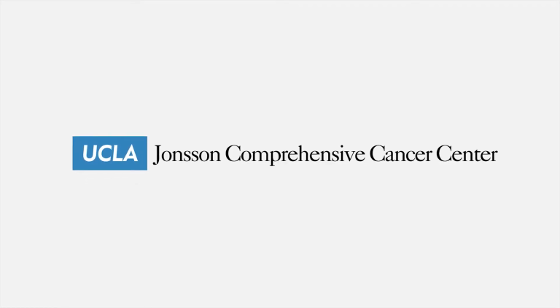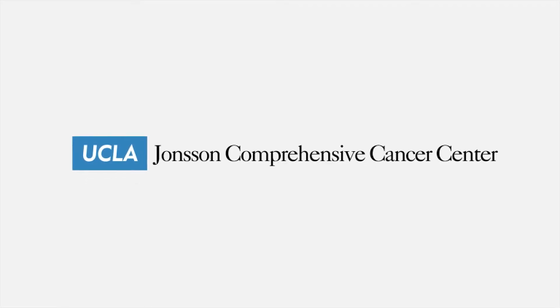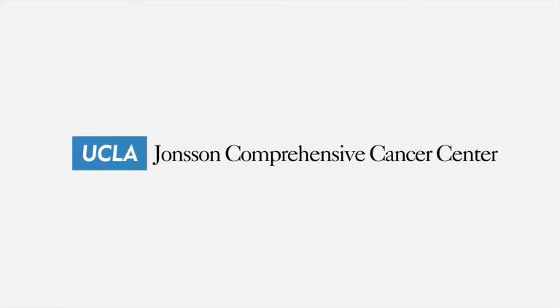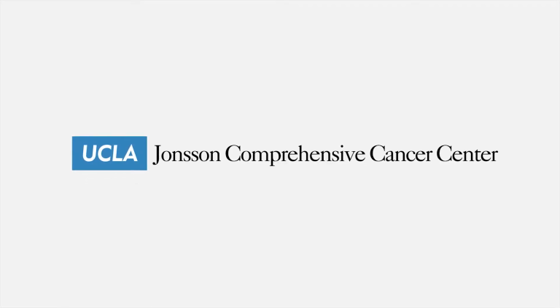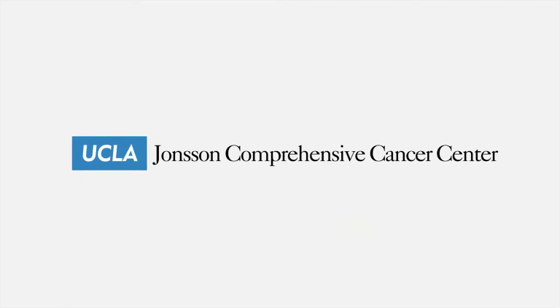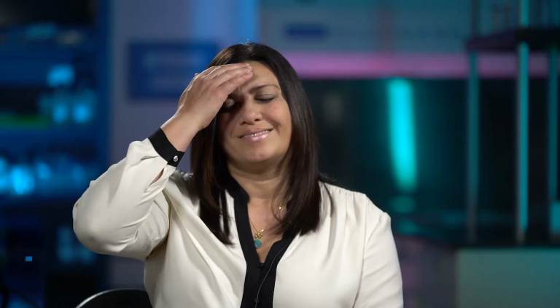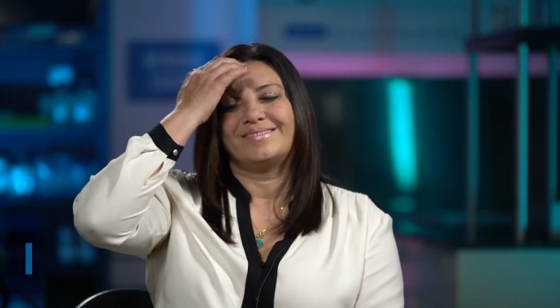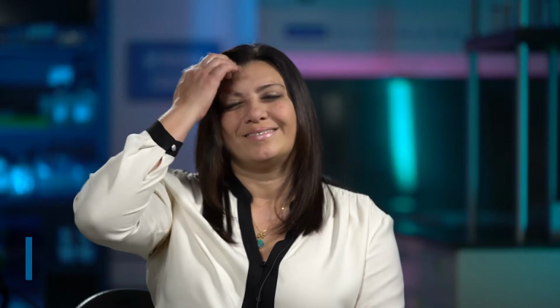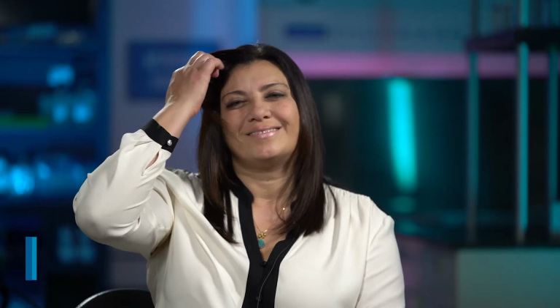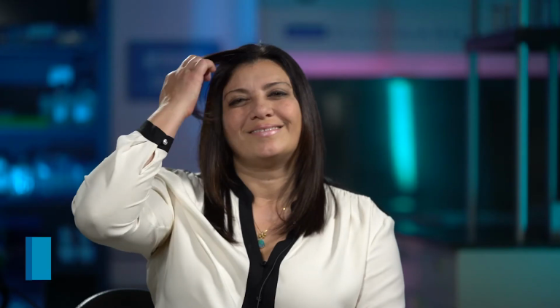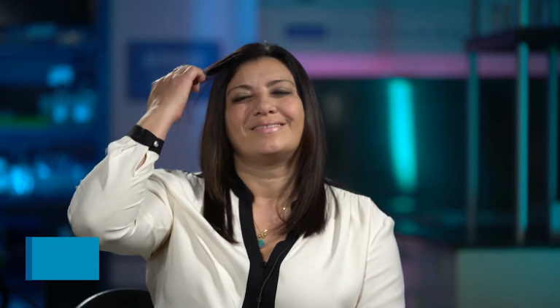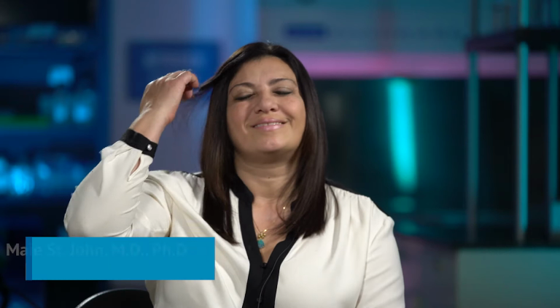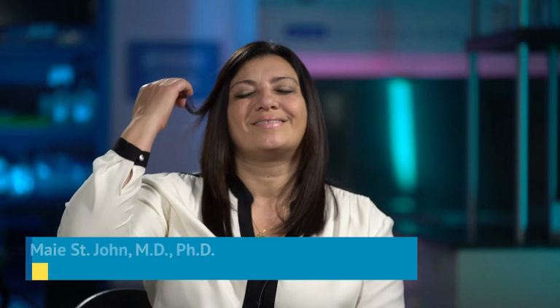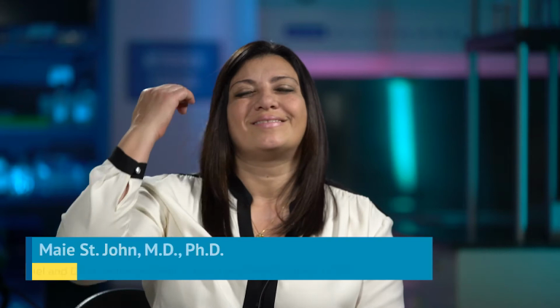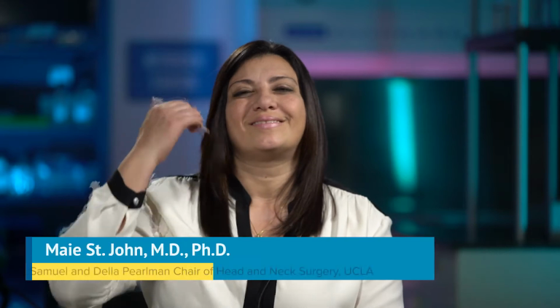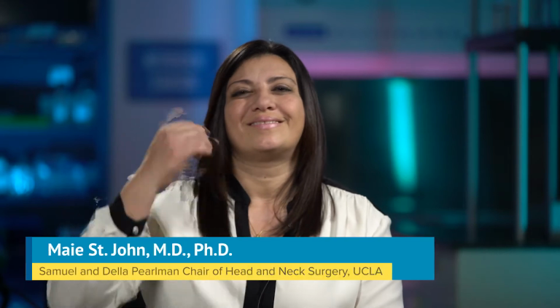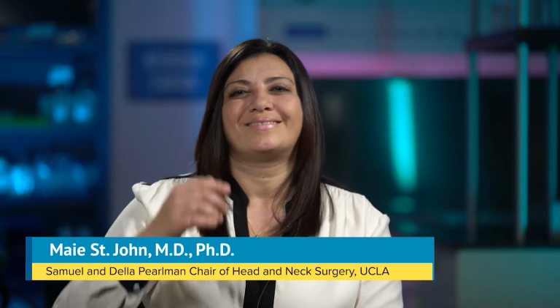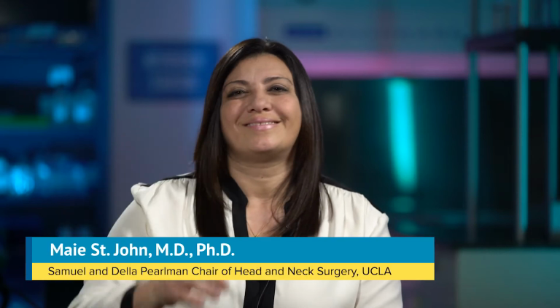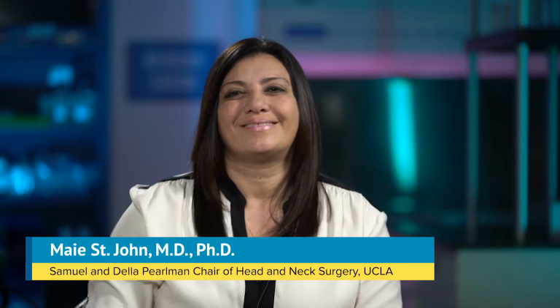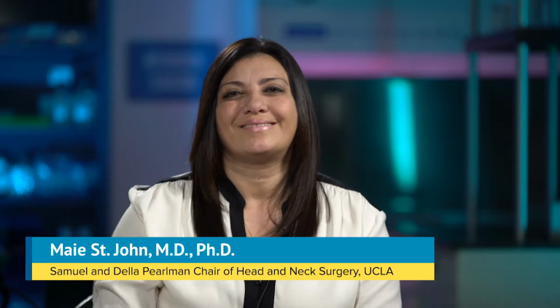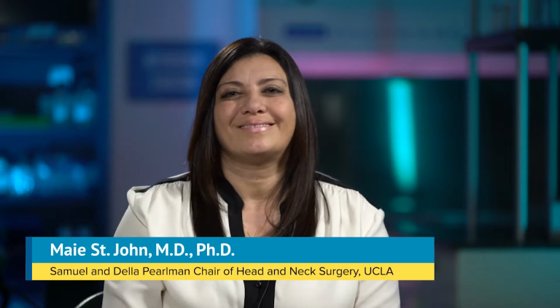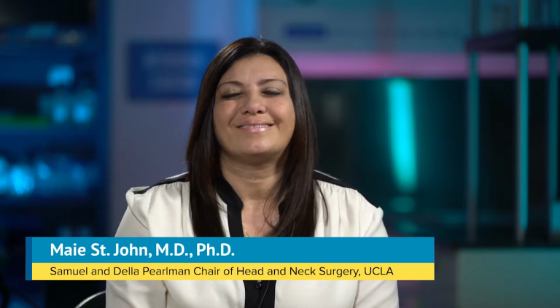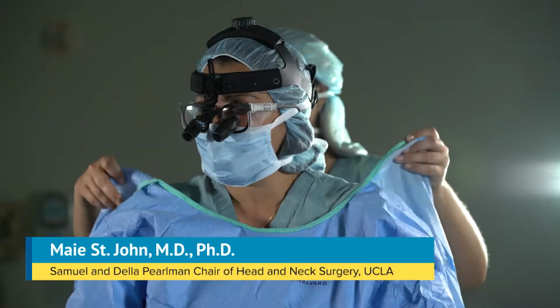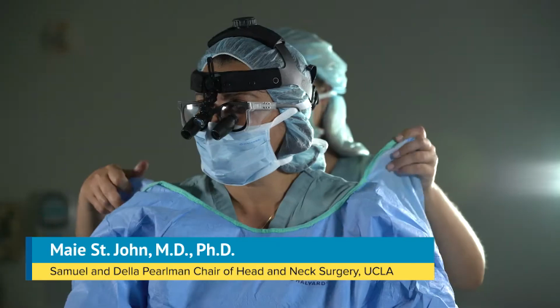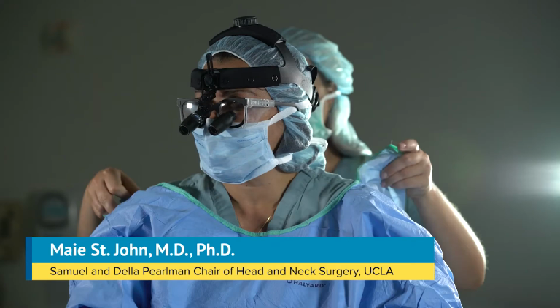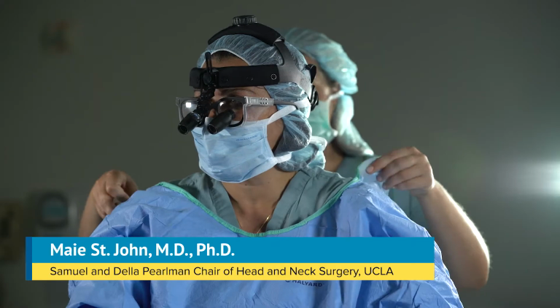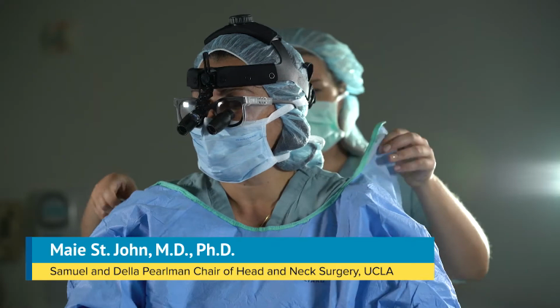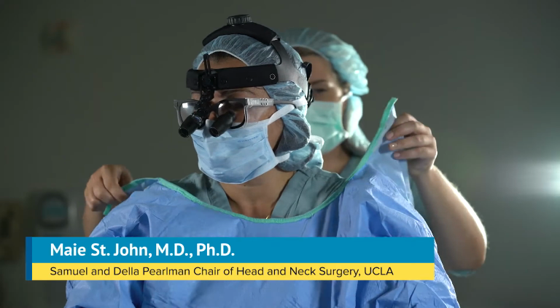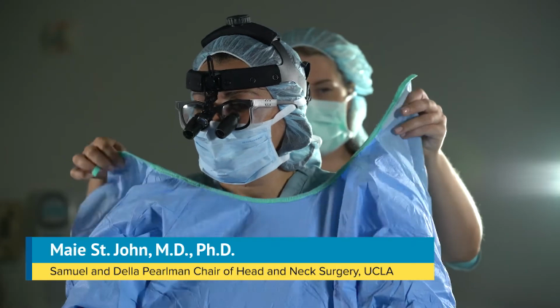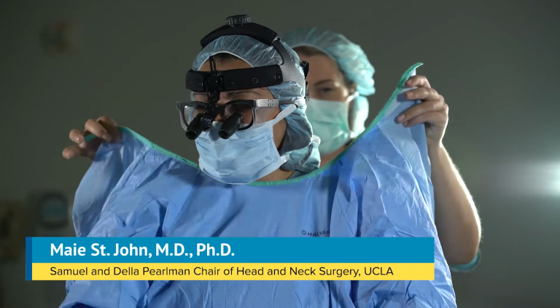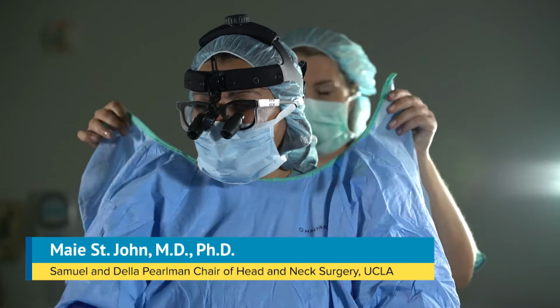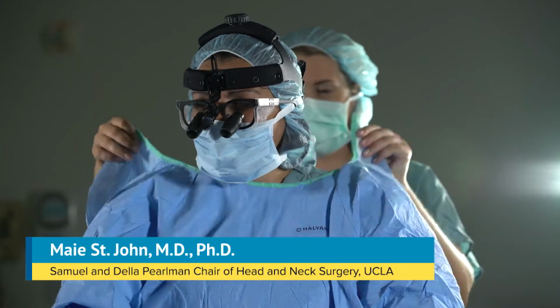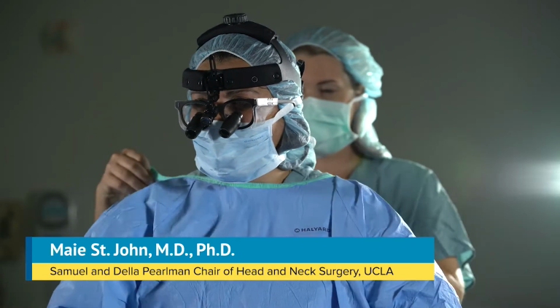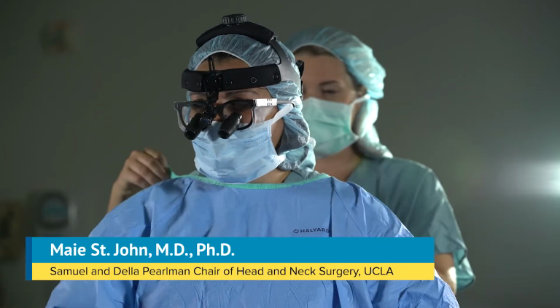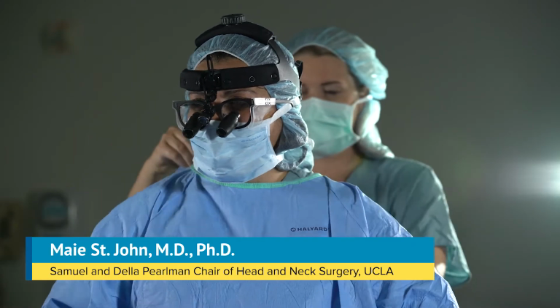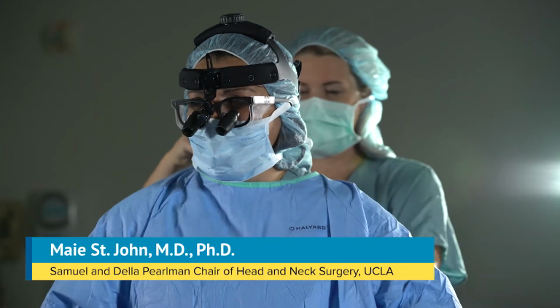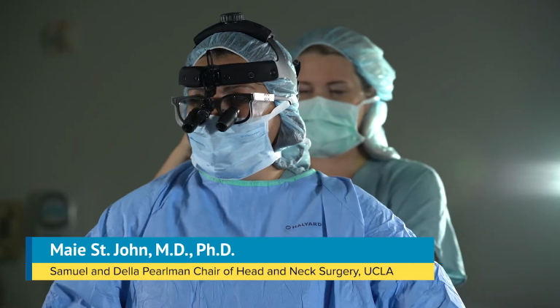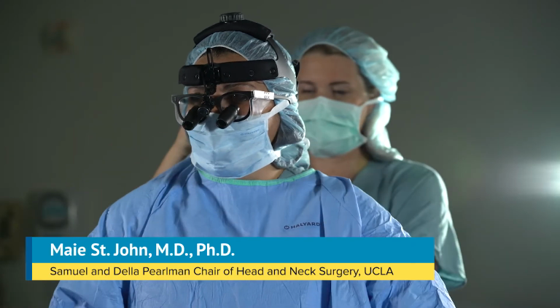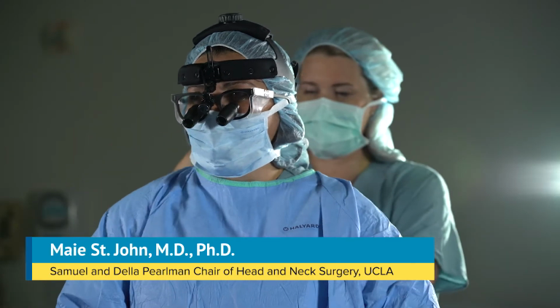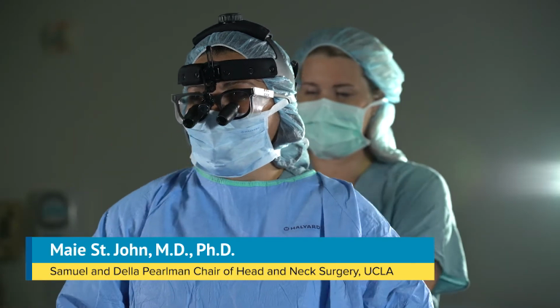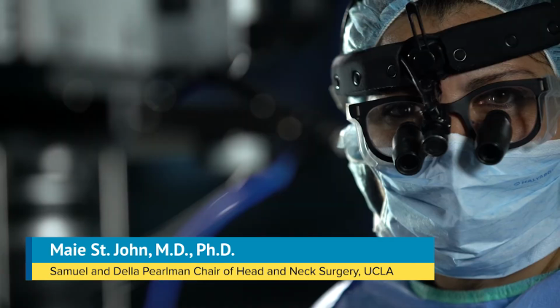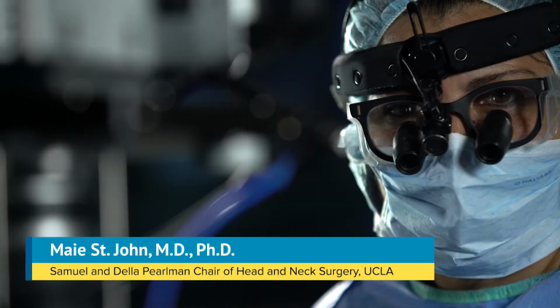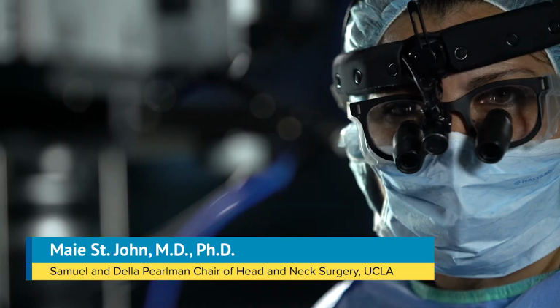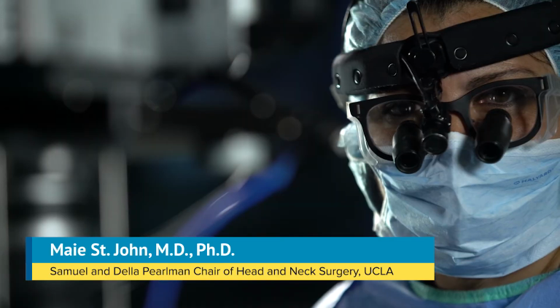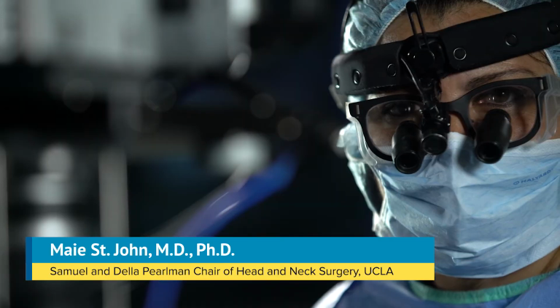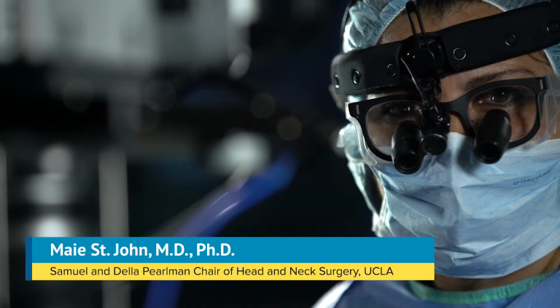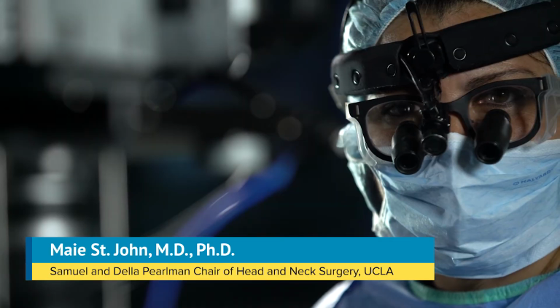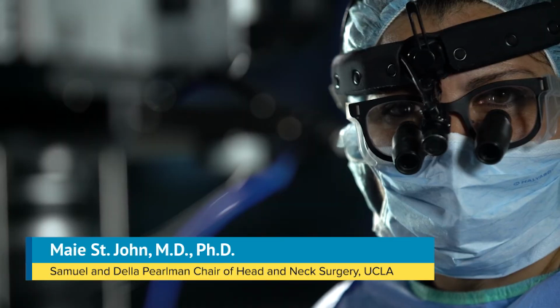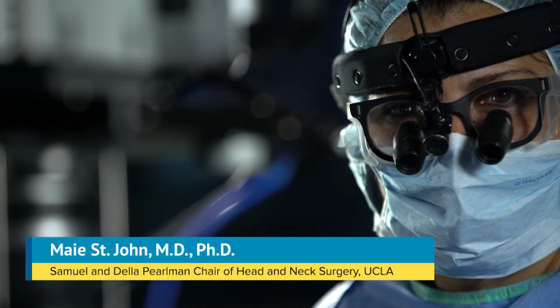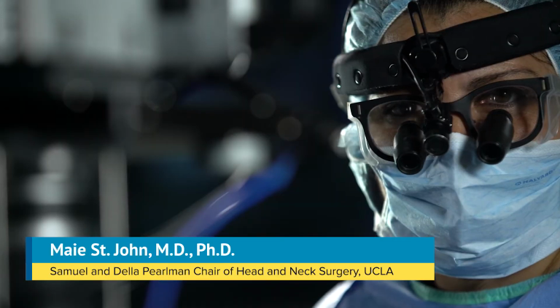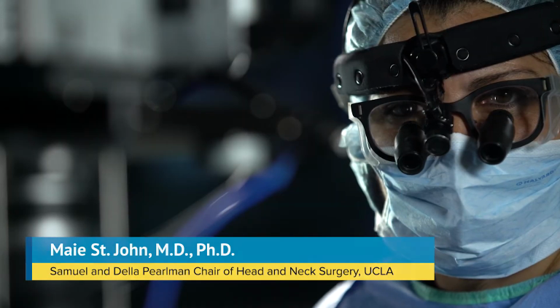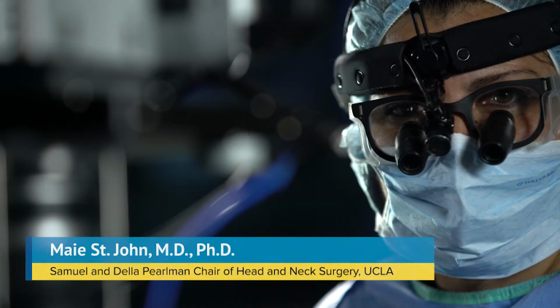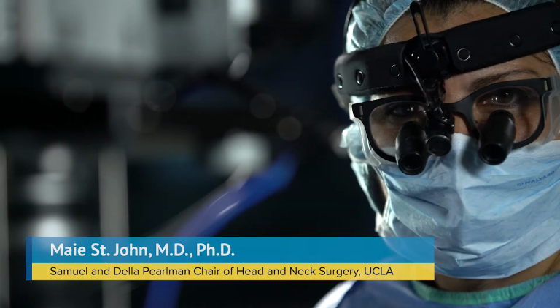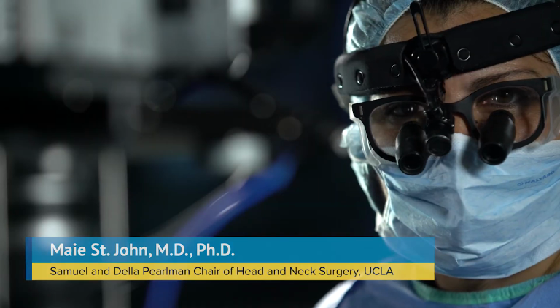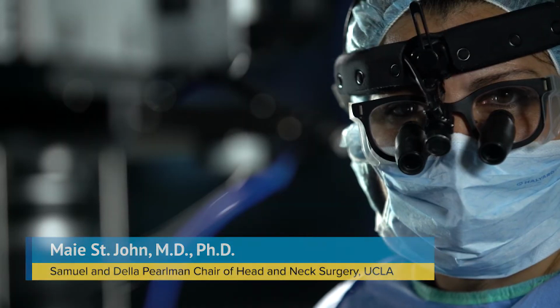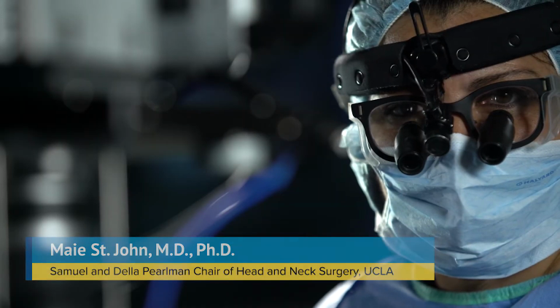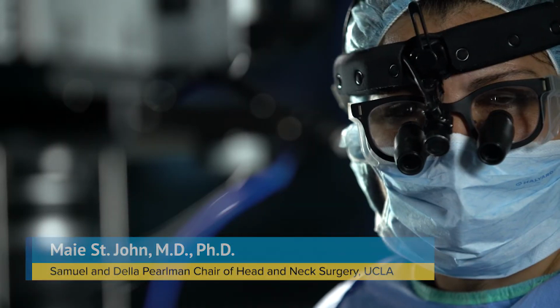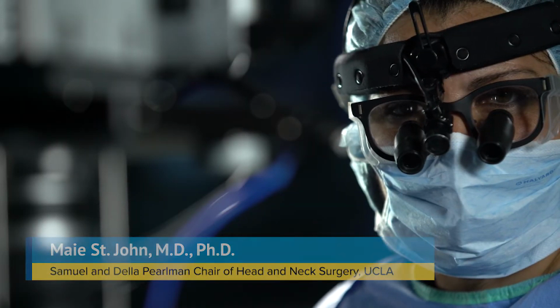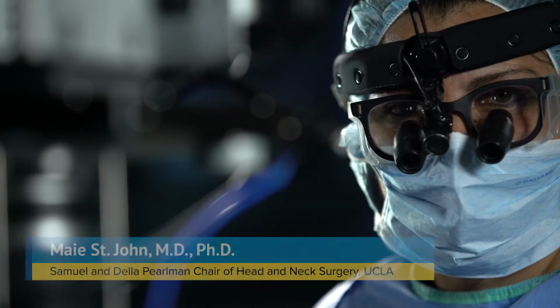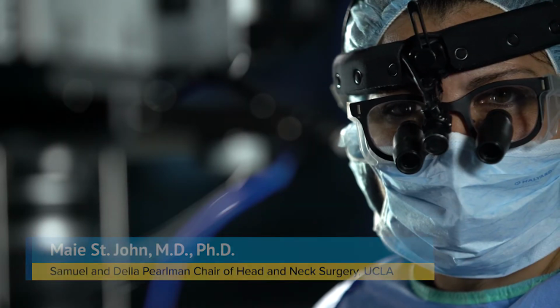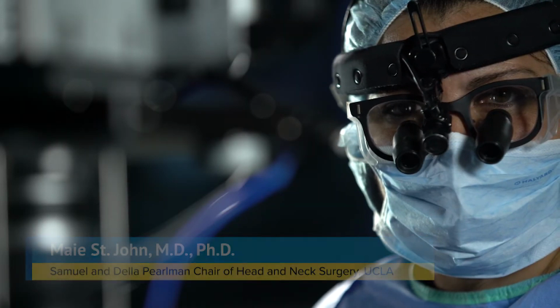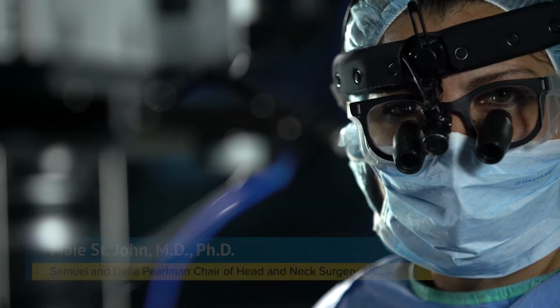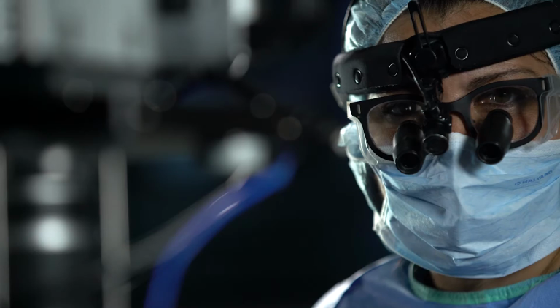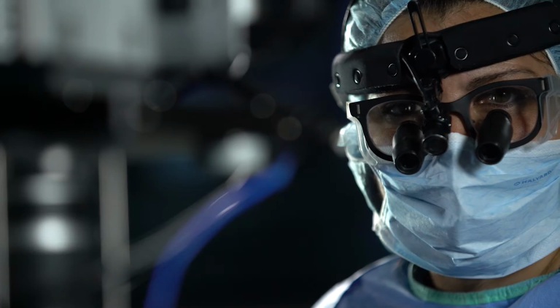Hello, my name is Mae St. John. I'm a head and neck cancer surgeon at the Johnson Comprehensive Cancer Center at UCLA.